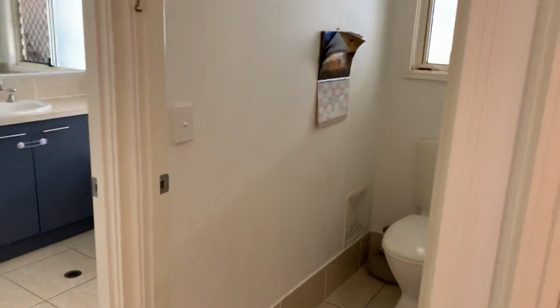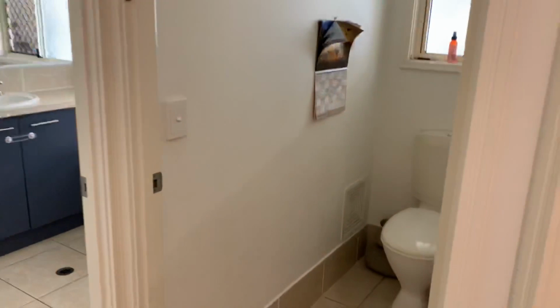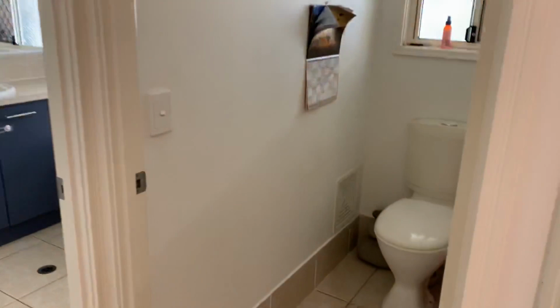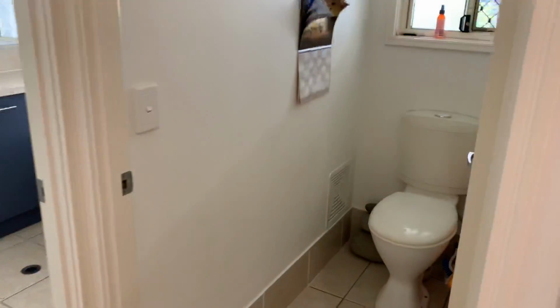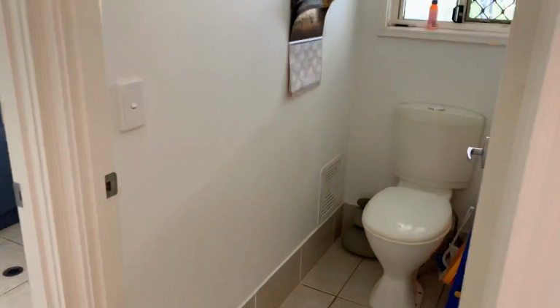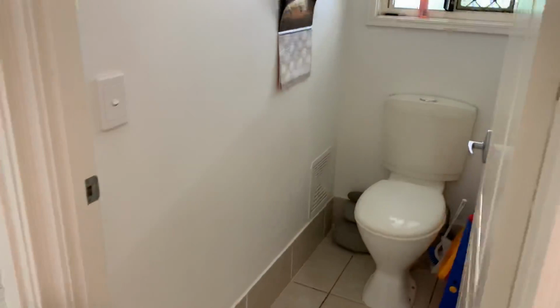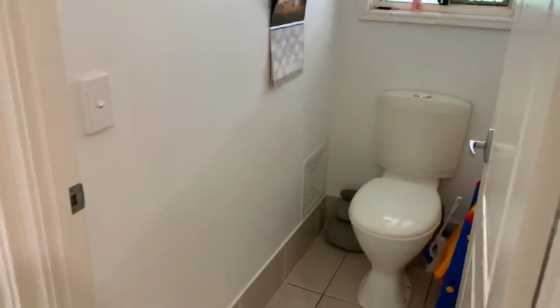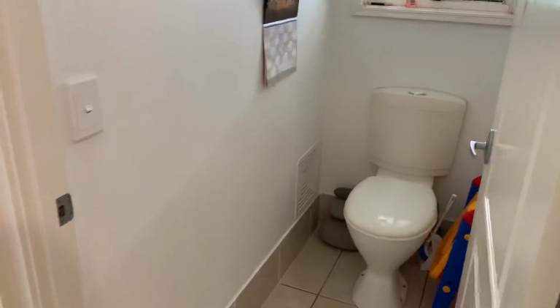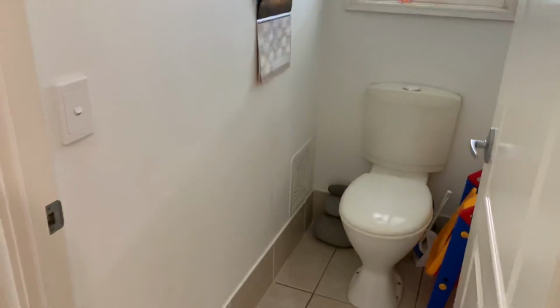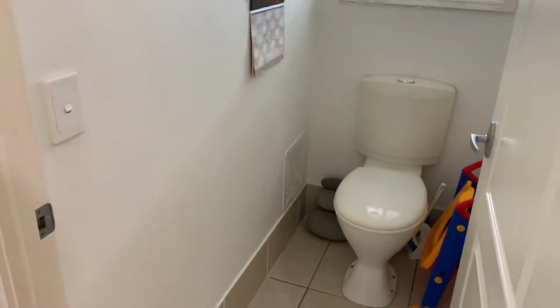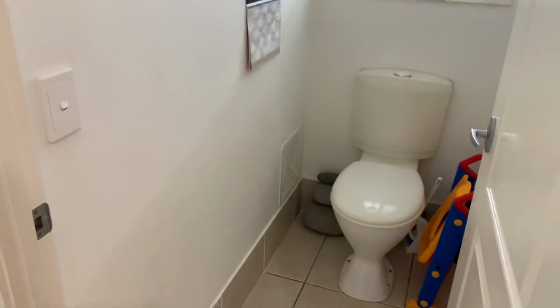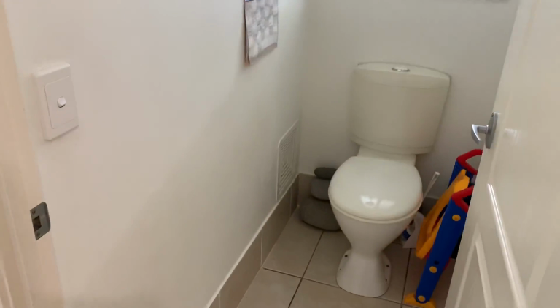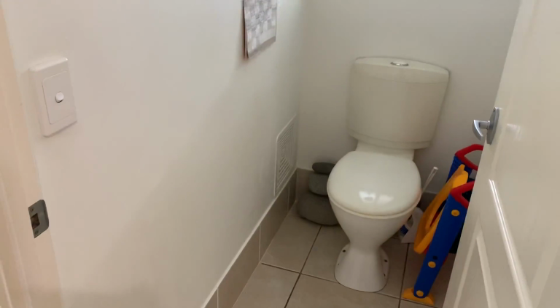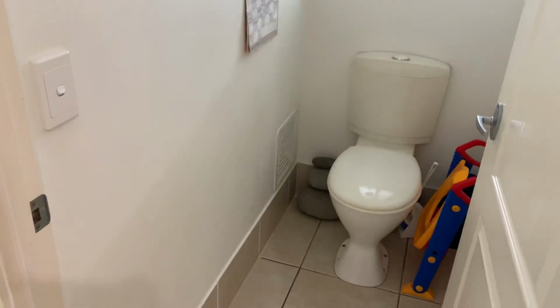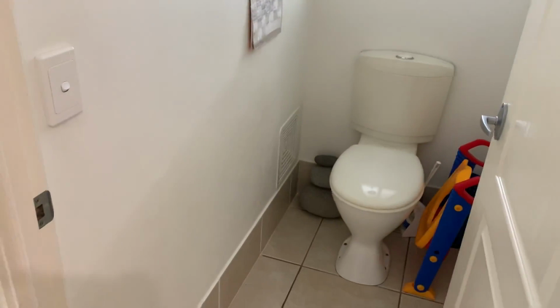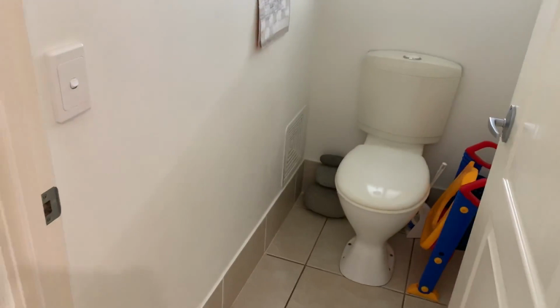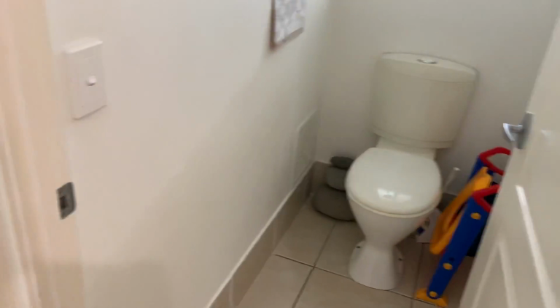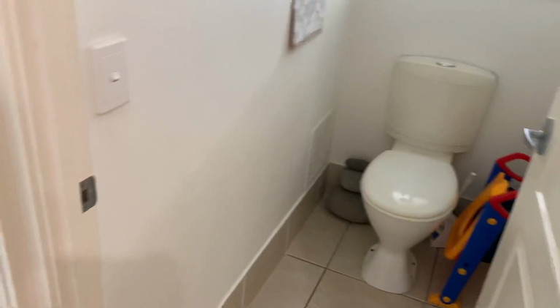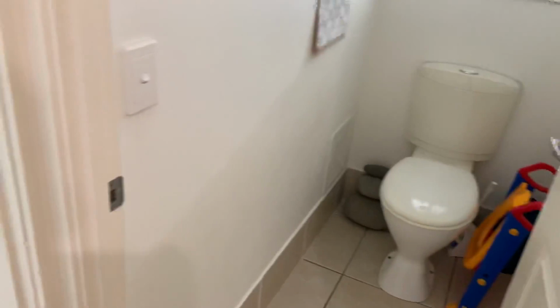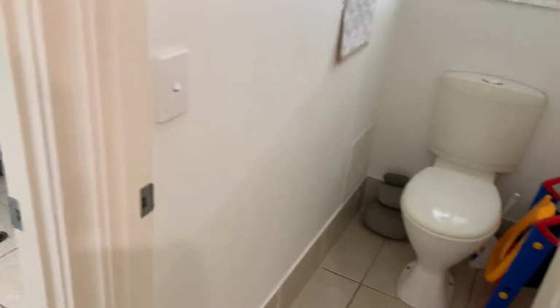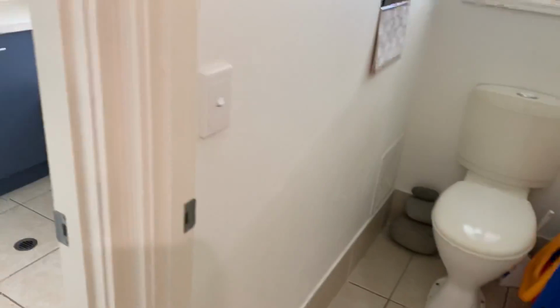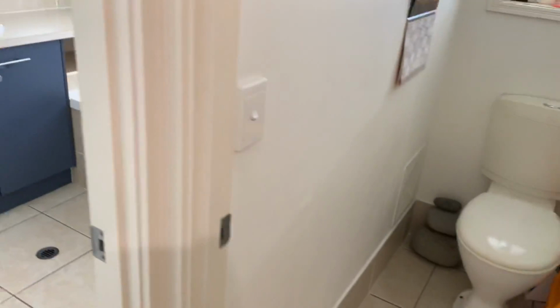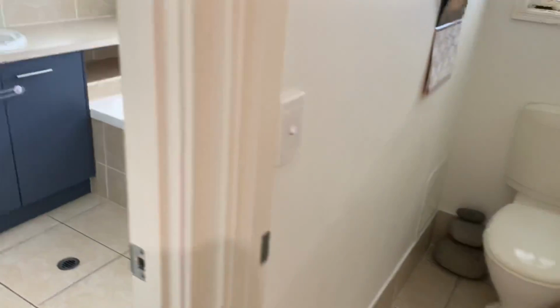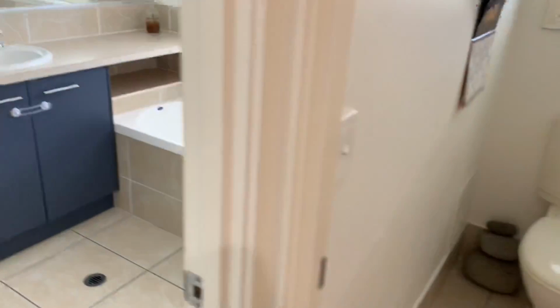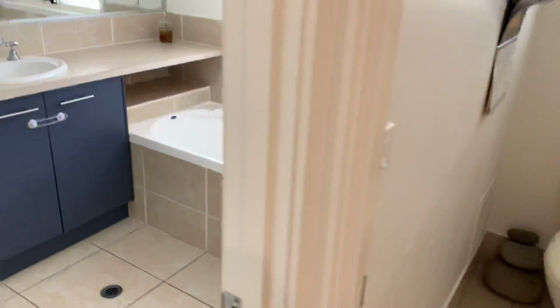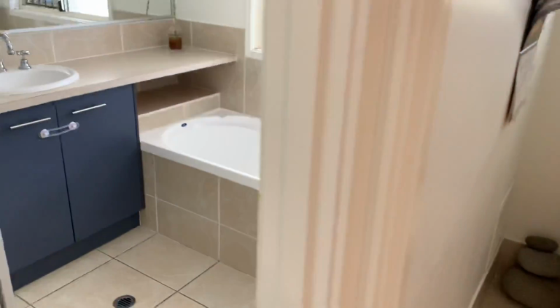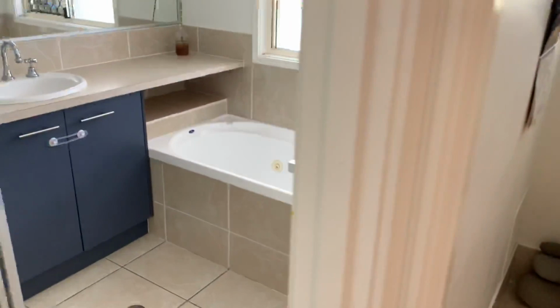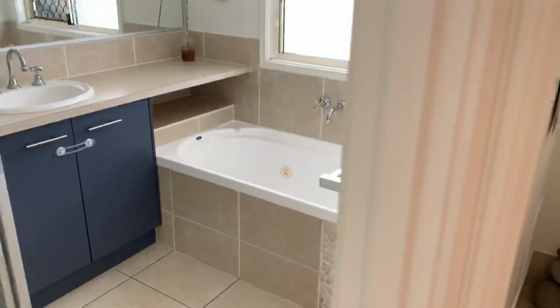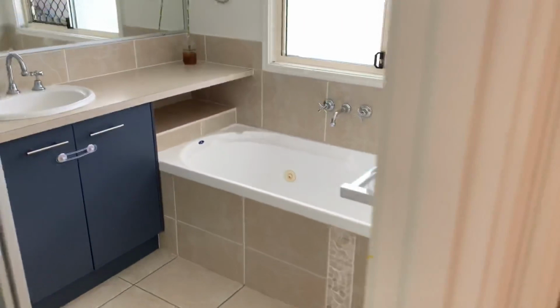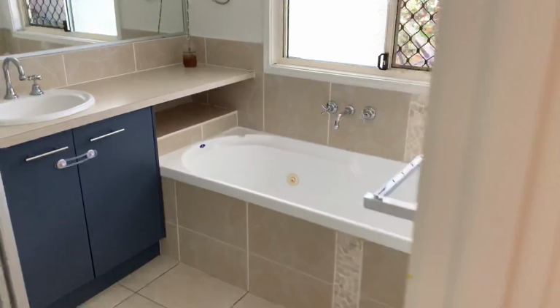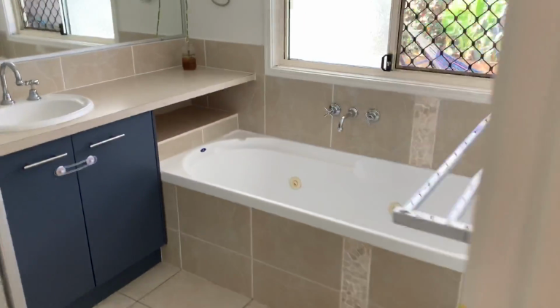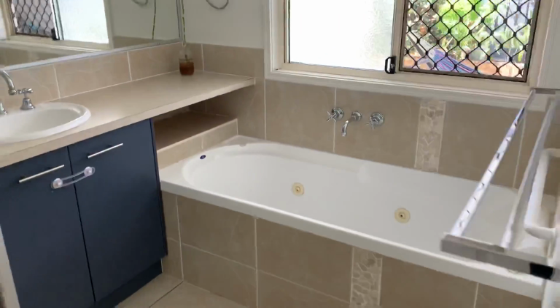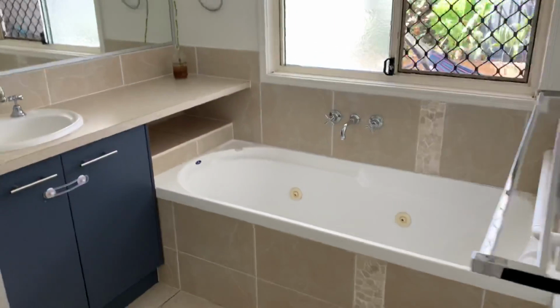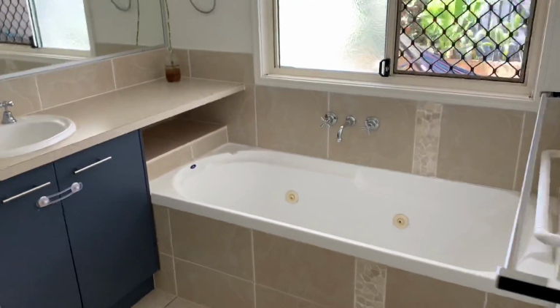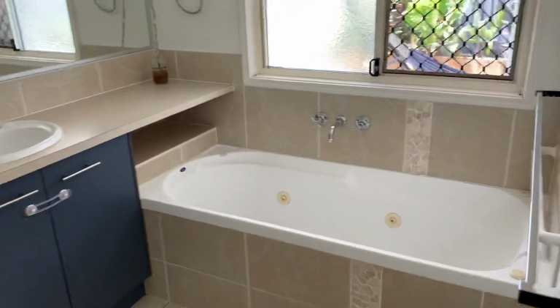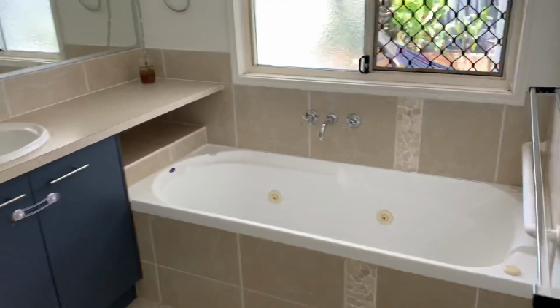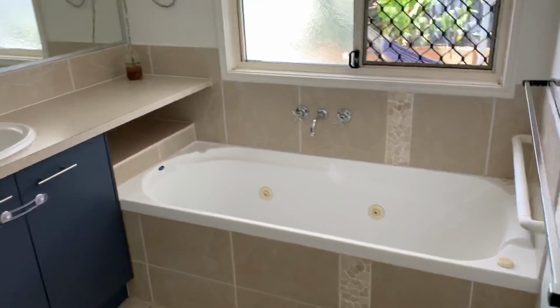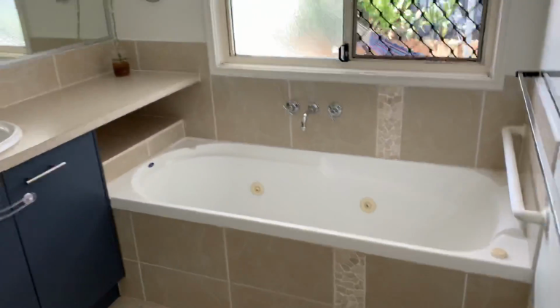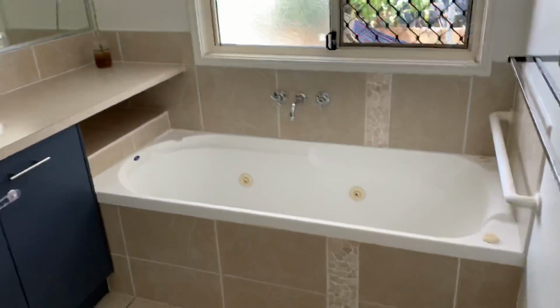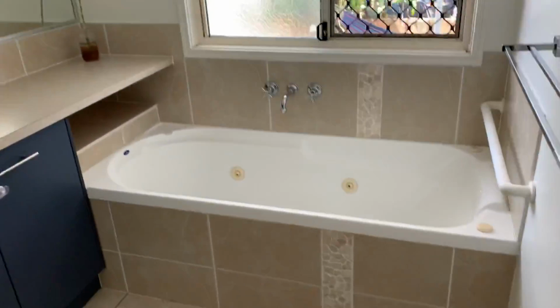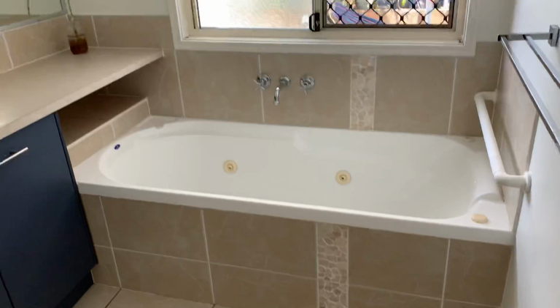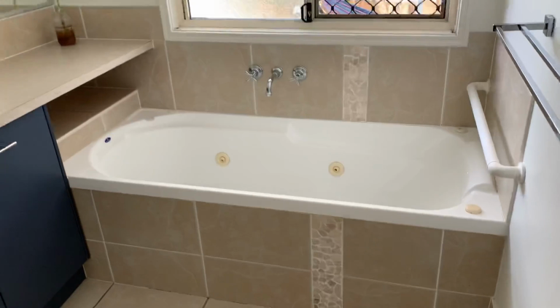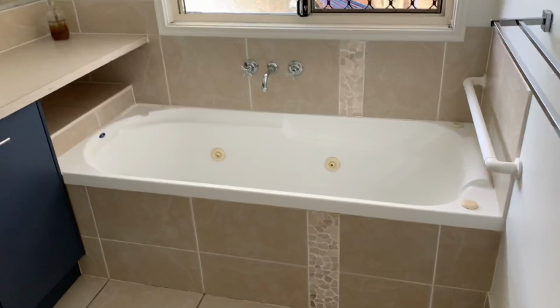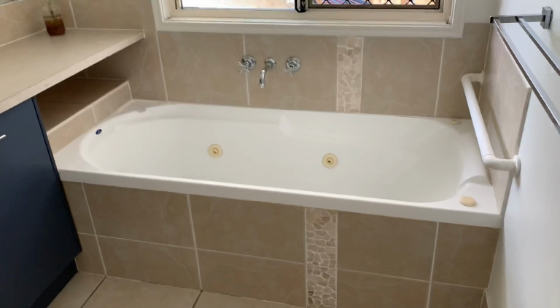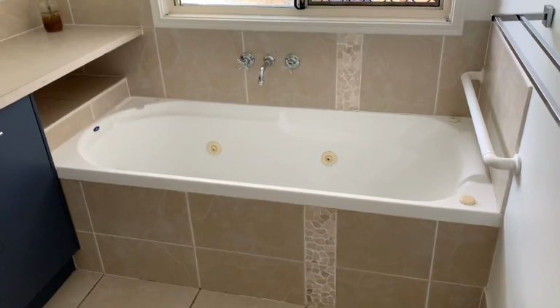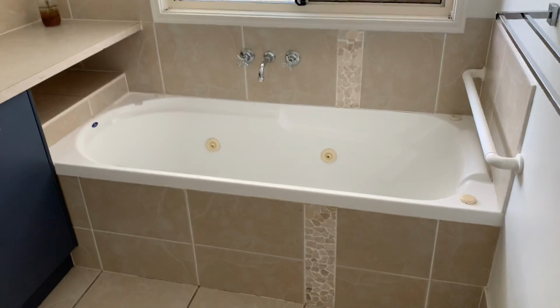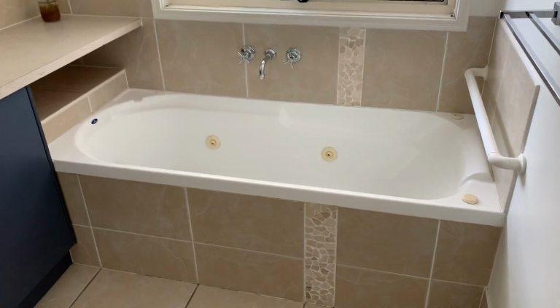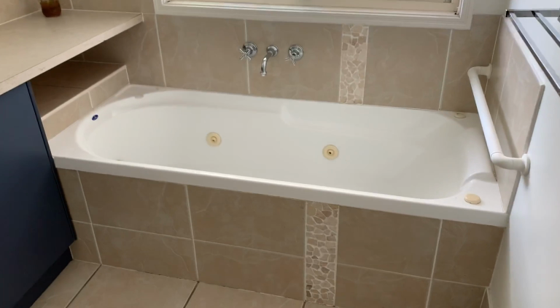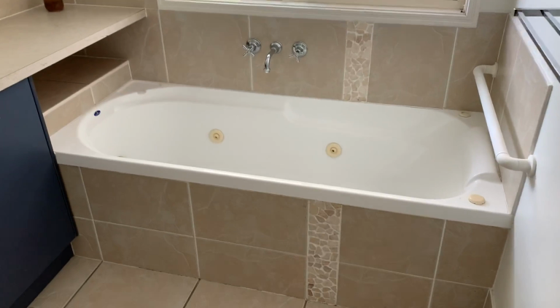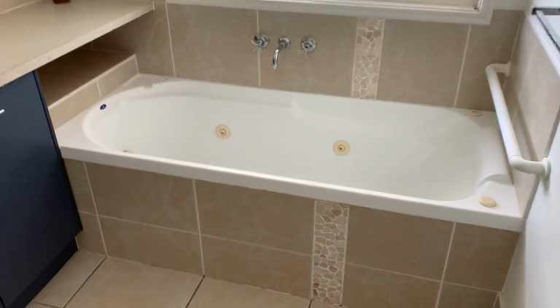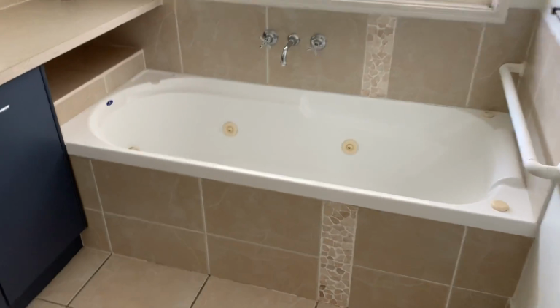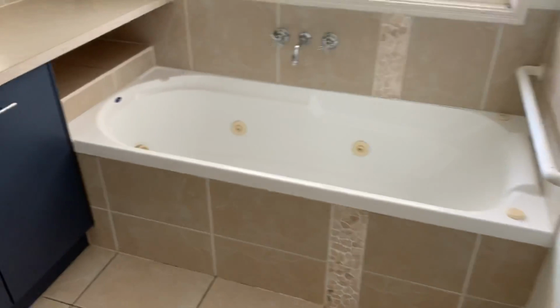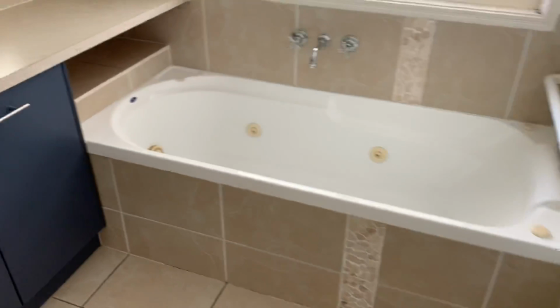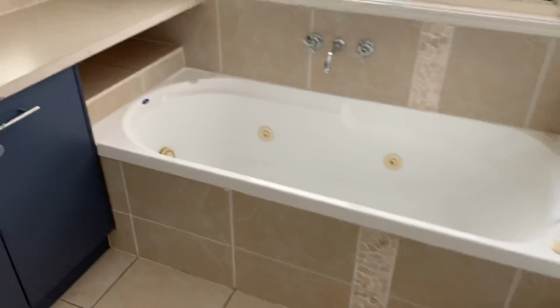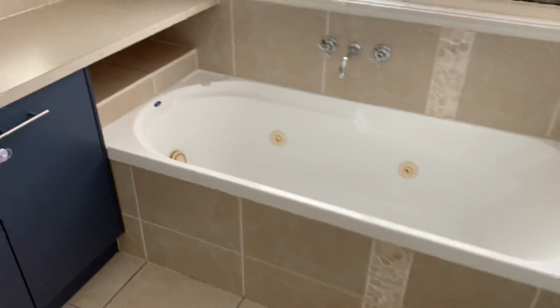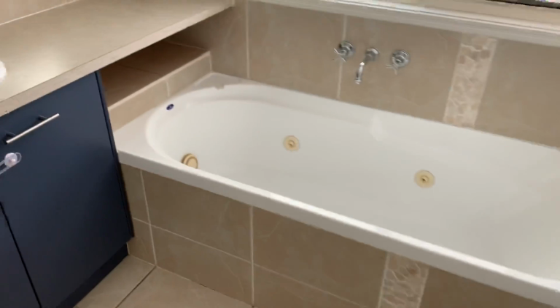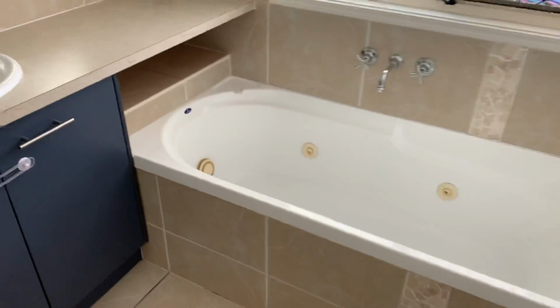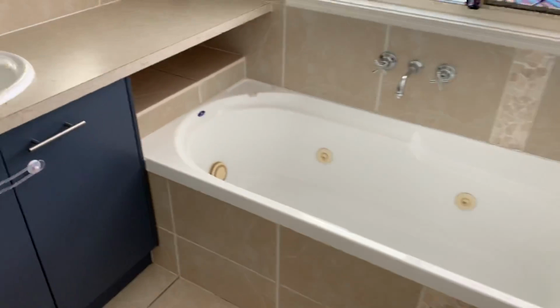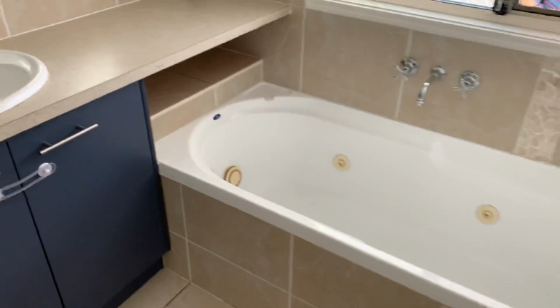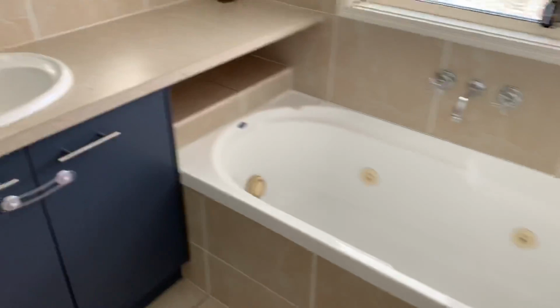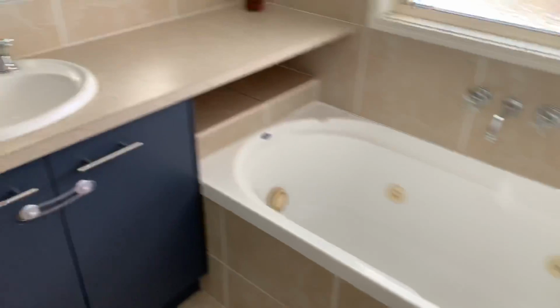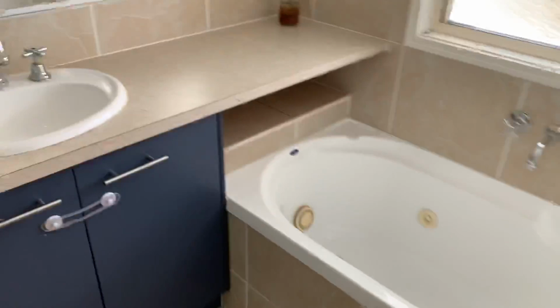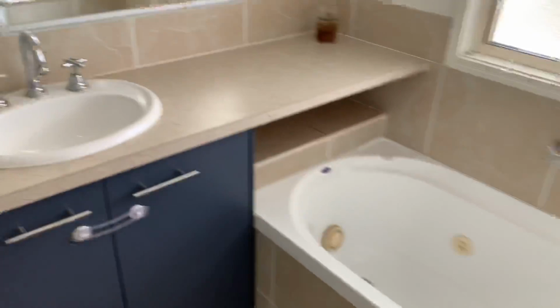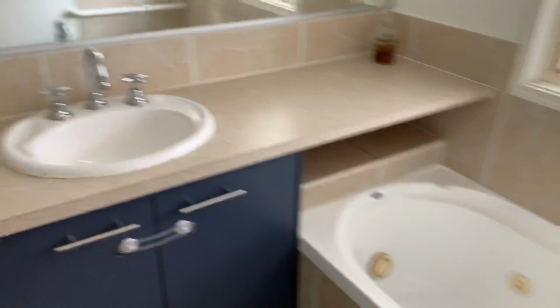You've got your separate powder room and quite a spacious bathroom. I do love a bathtub.